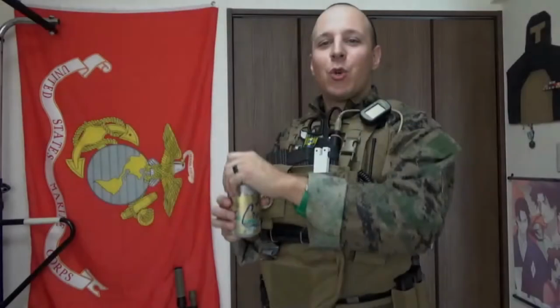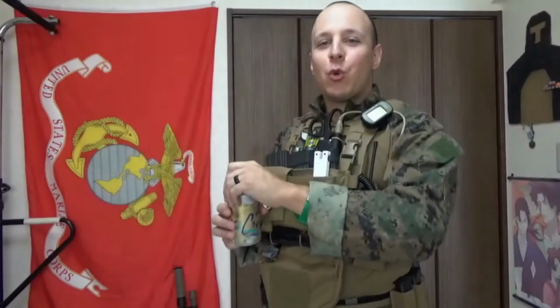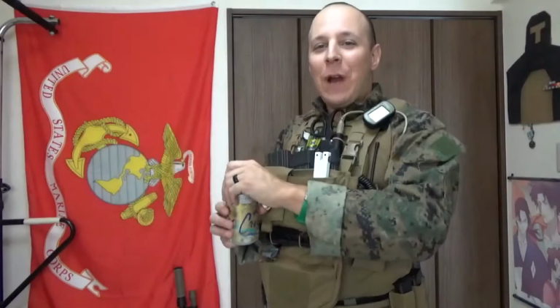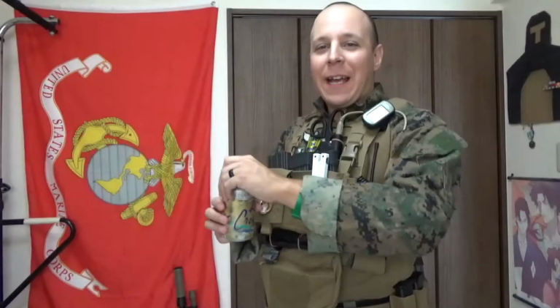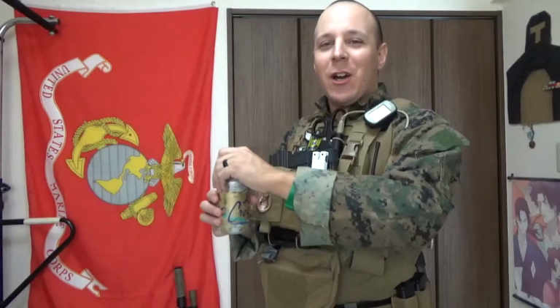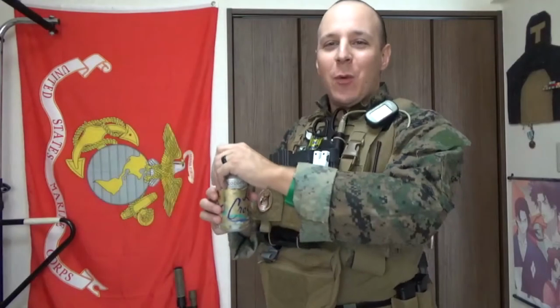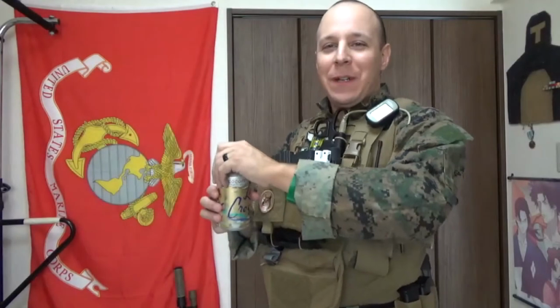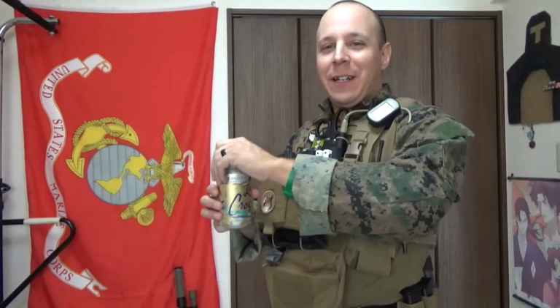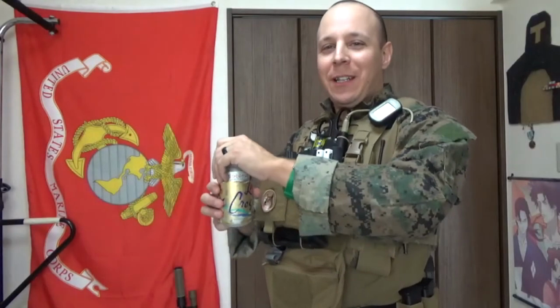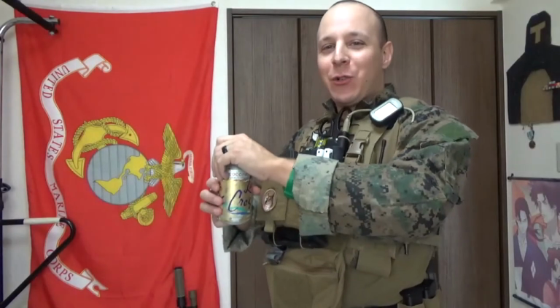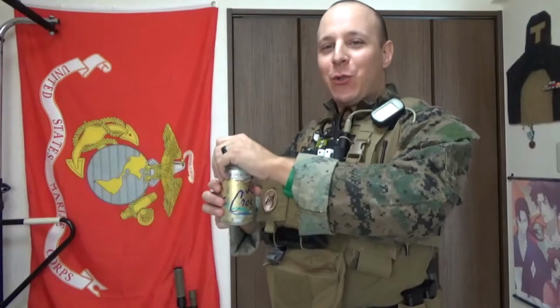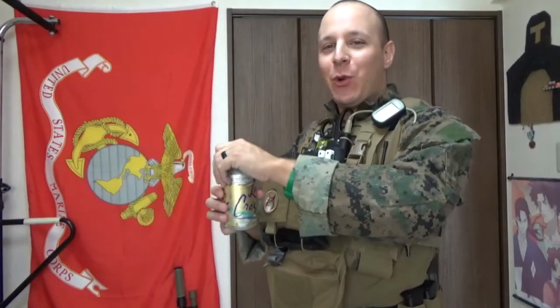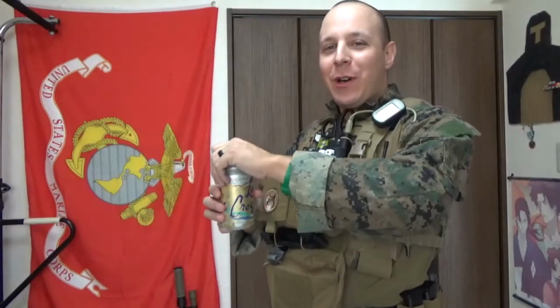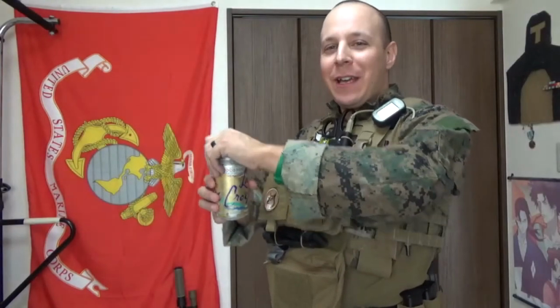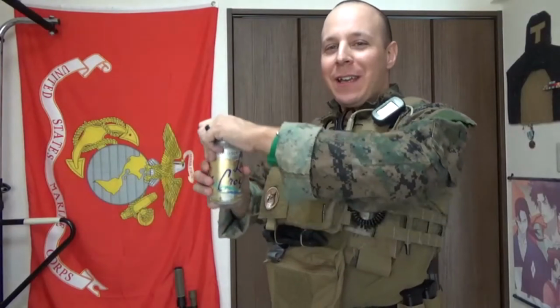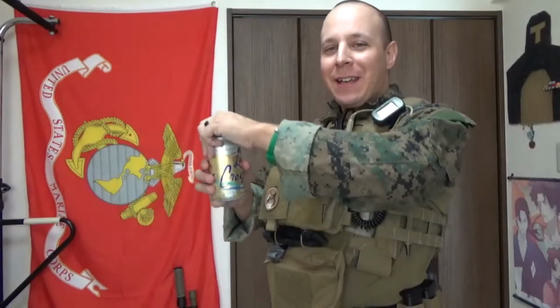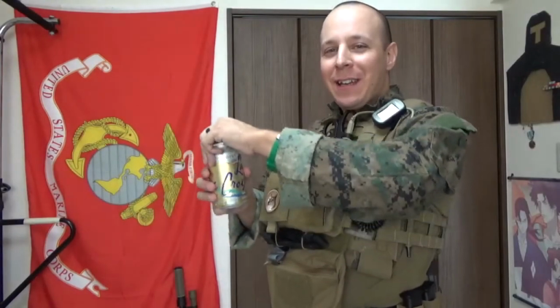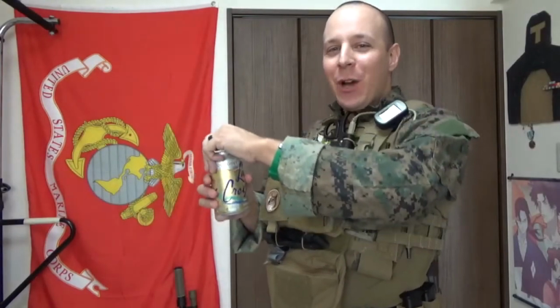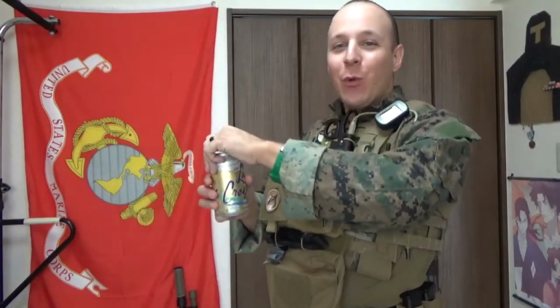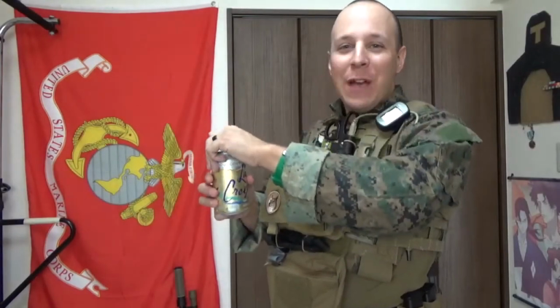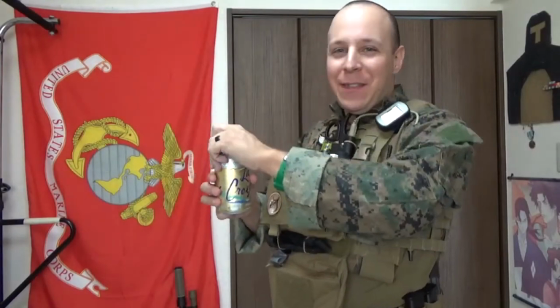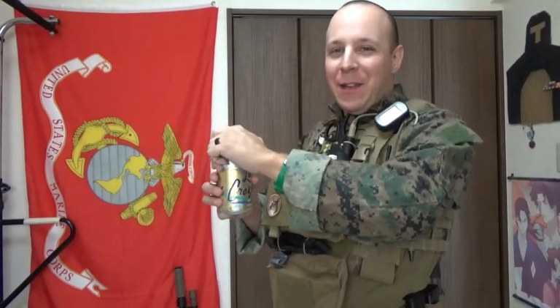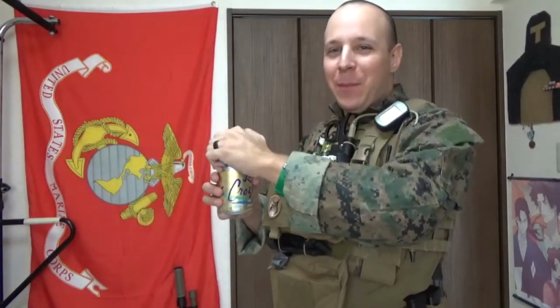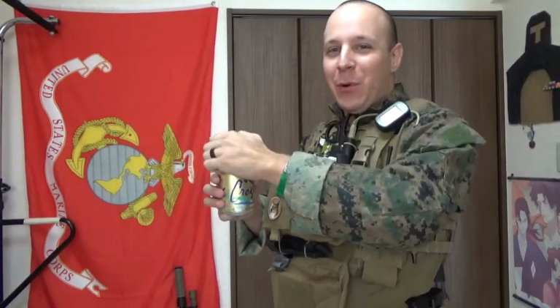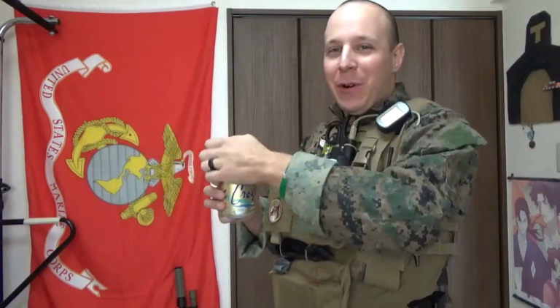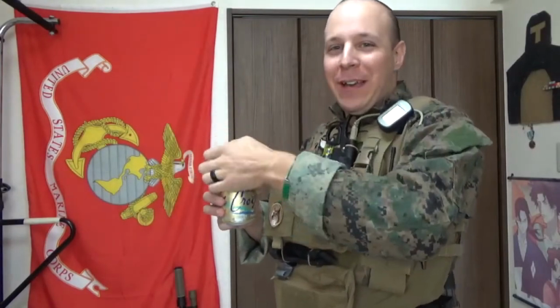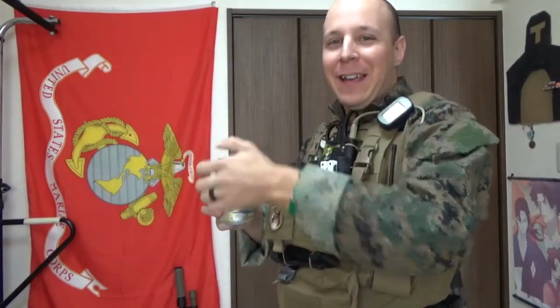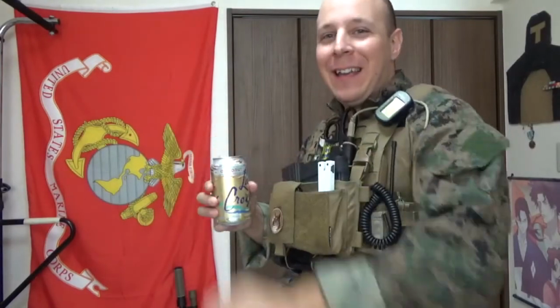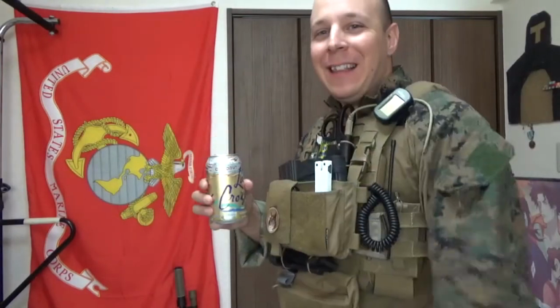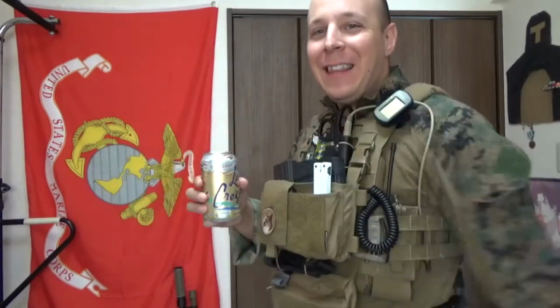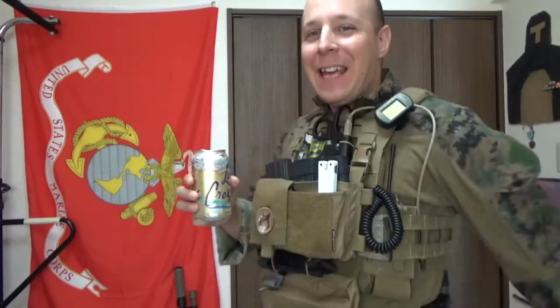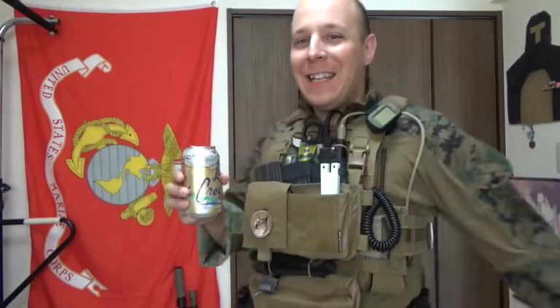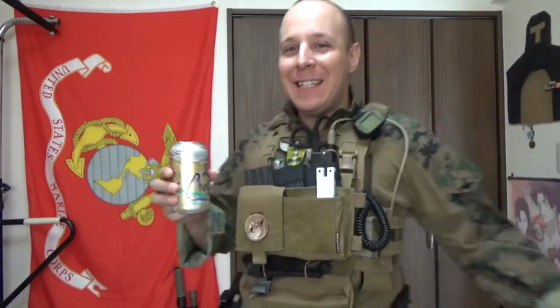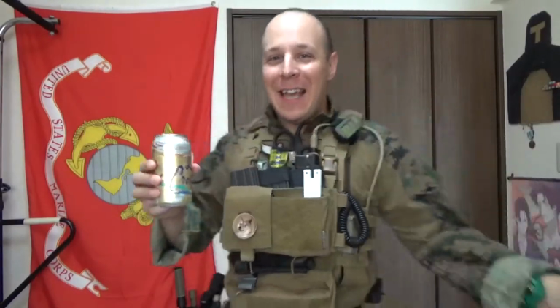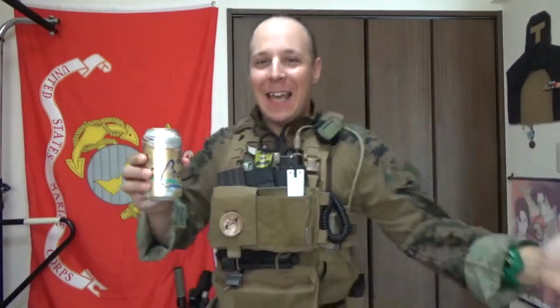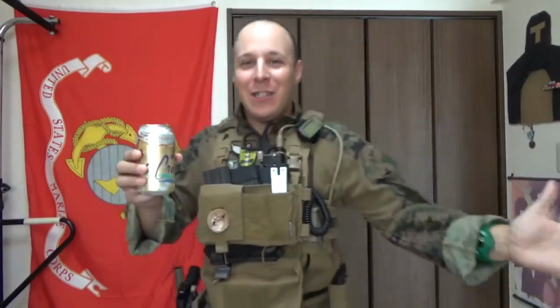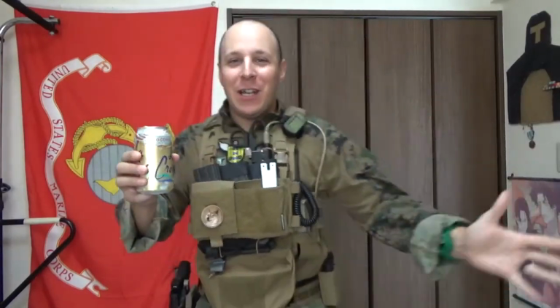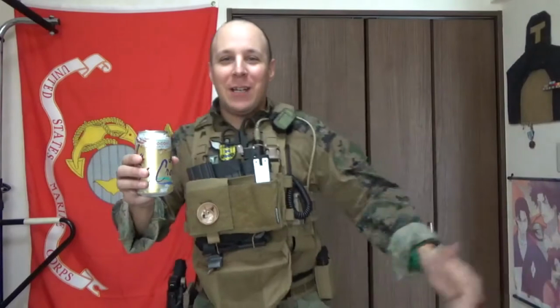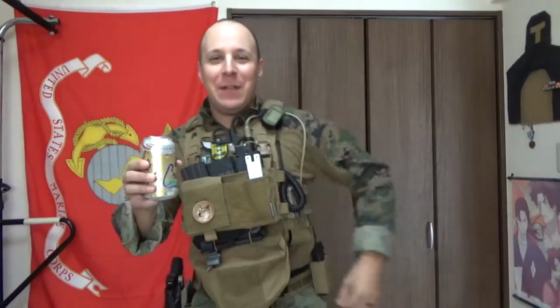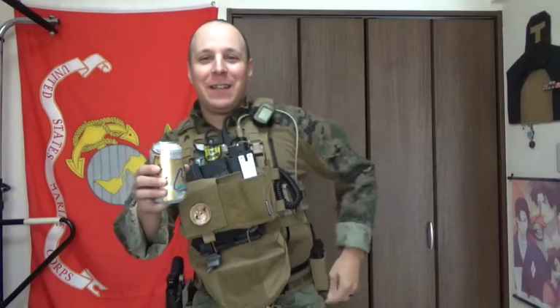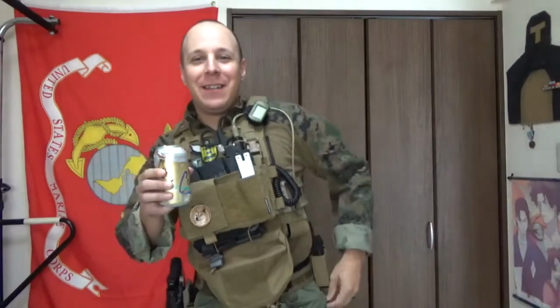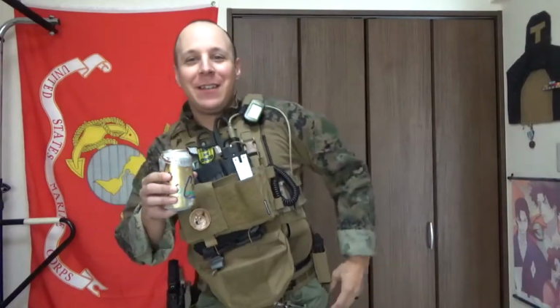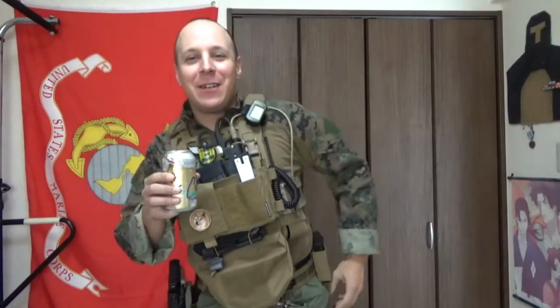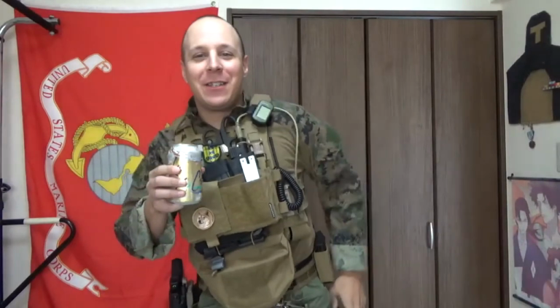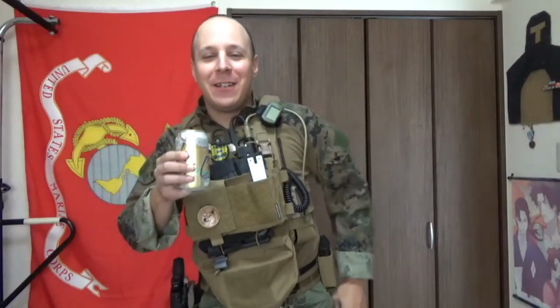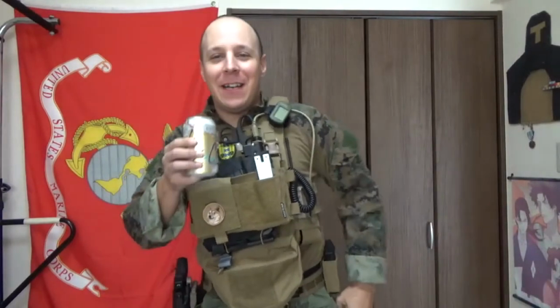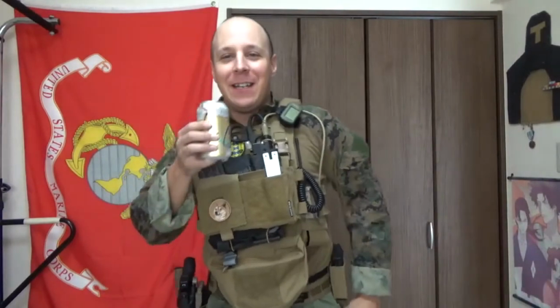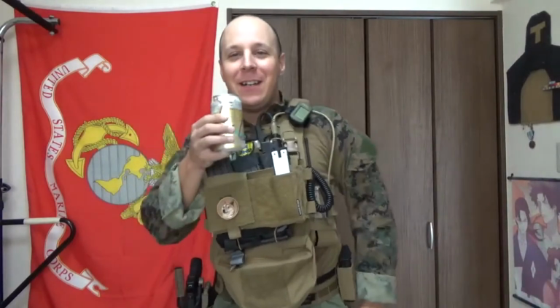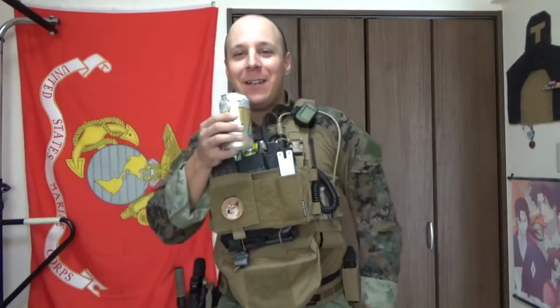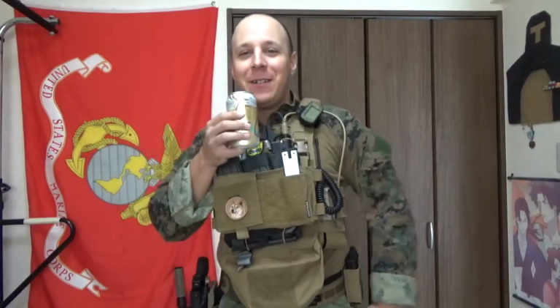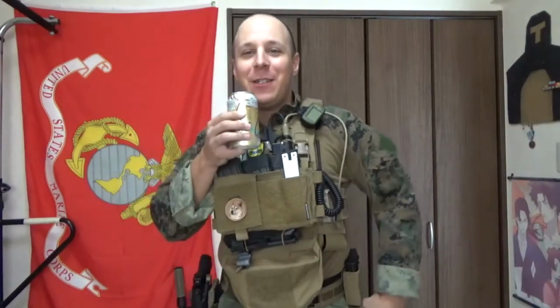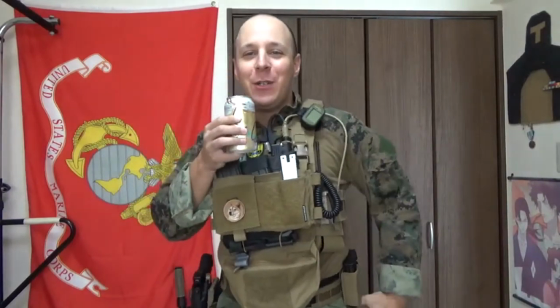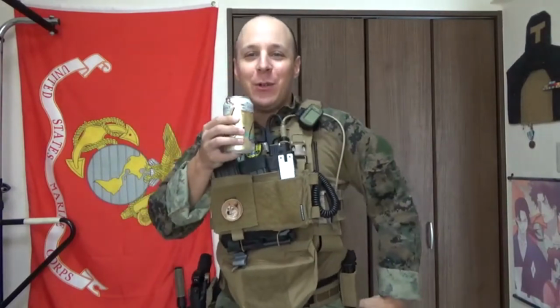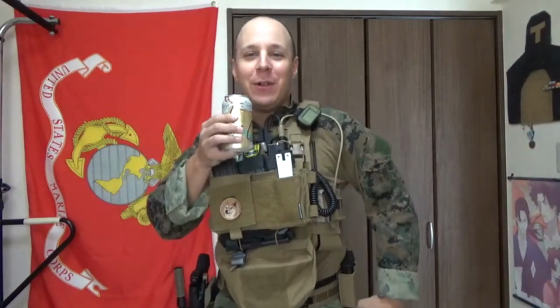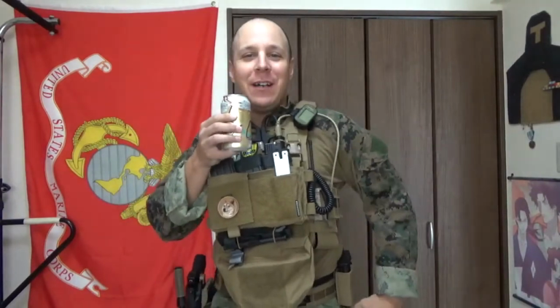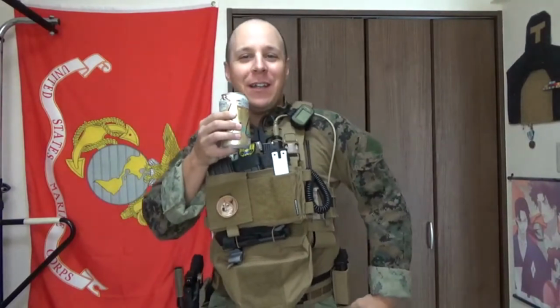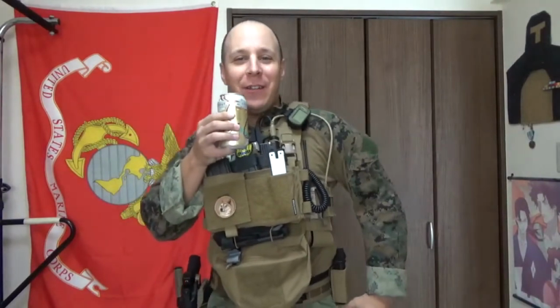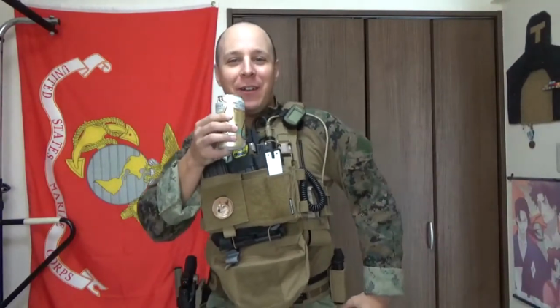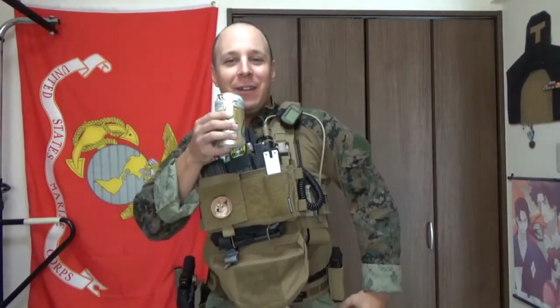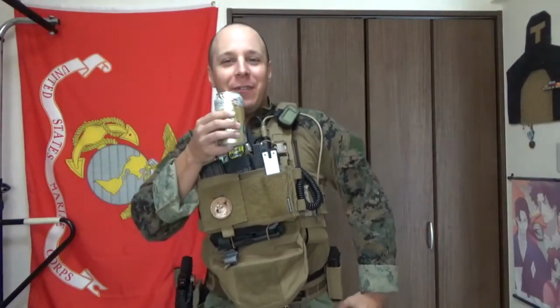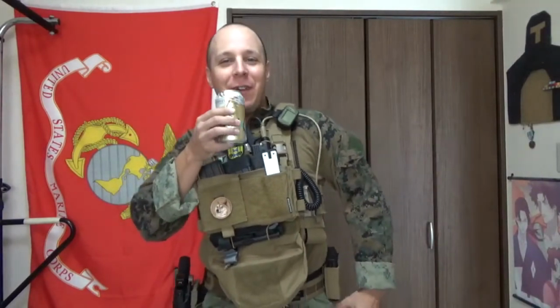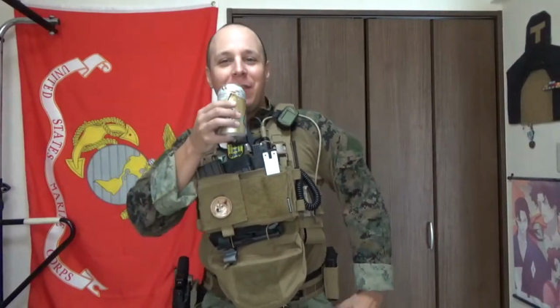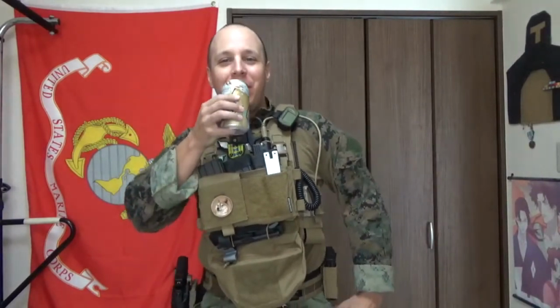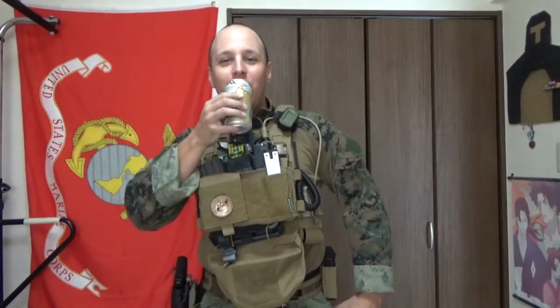Crack open a LaCroix with ya boy! Ladies and gentlemen, the Good Sir Knight here to do another fun review.